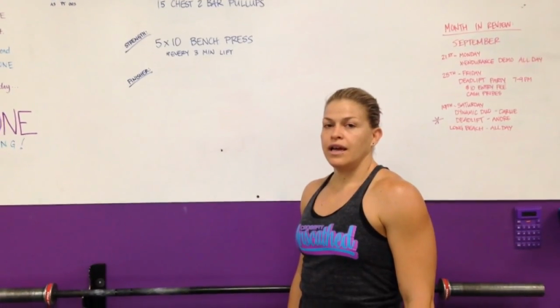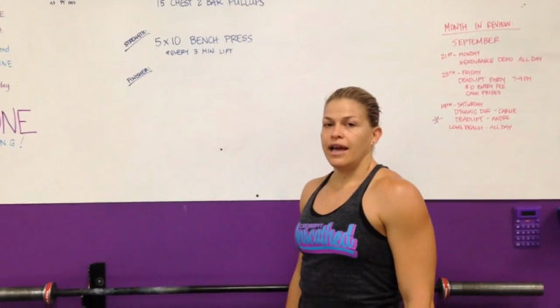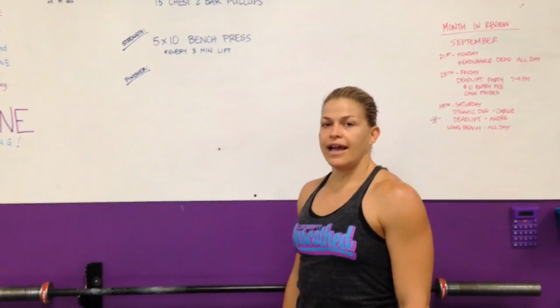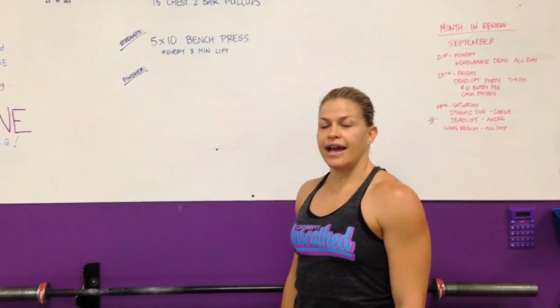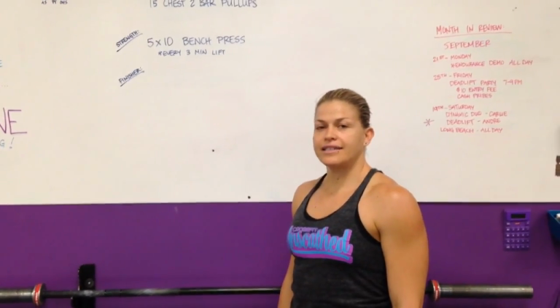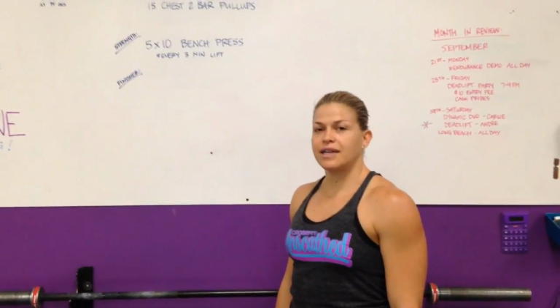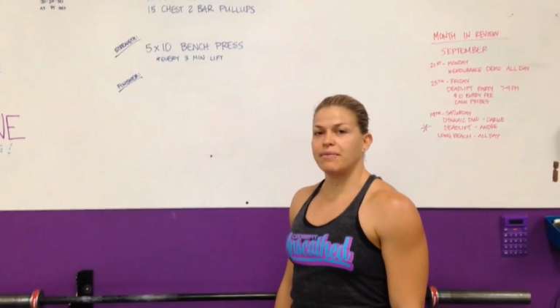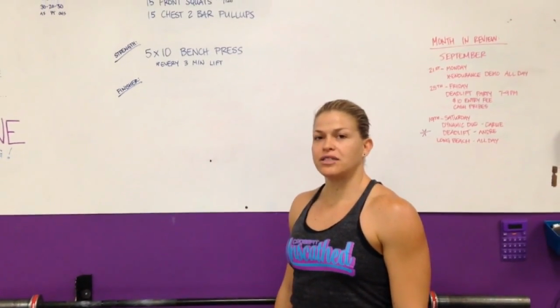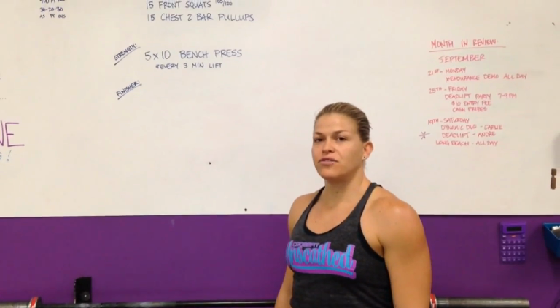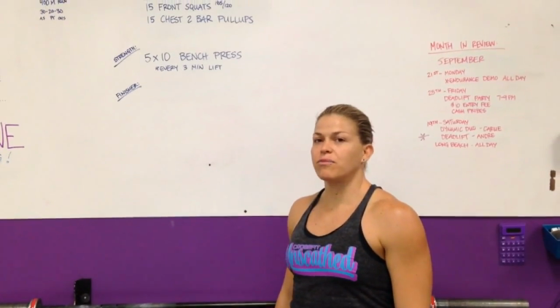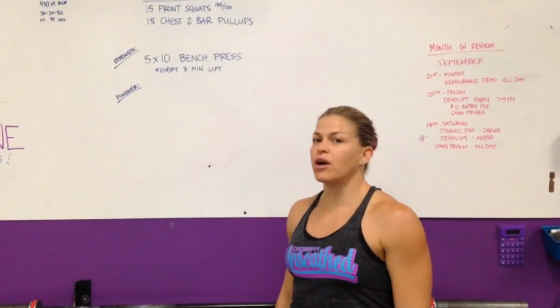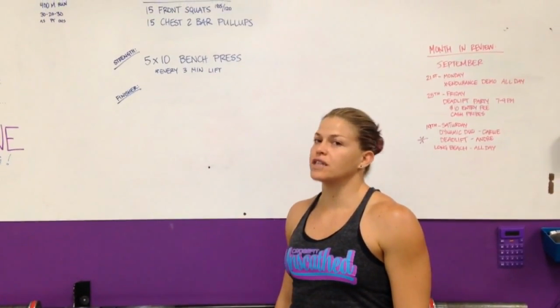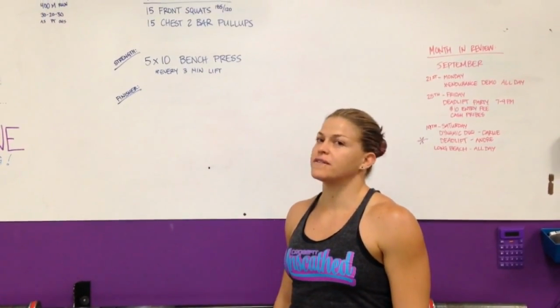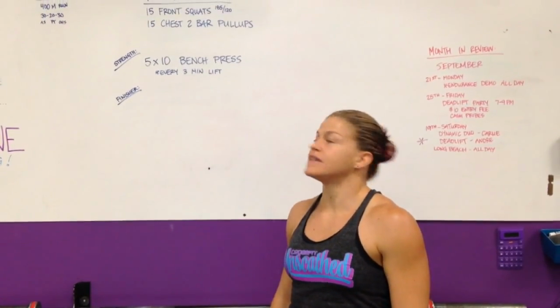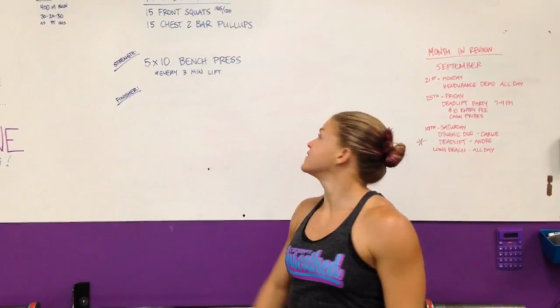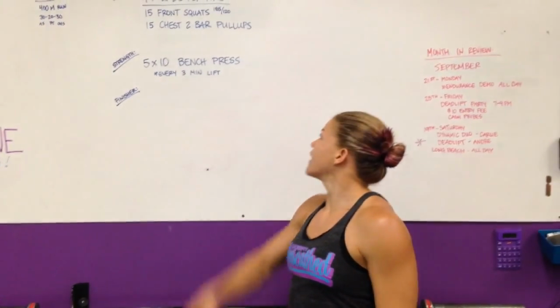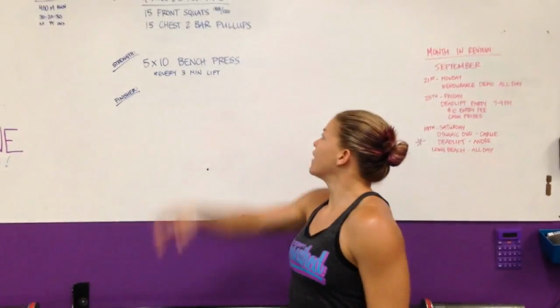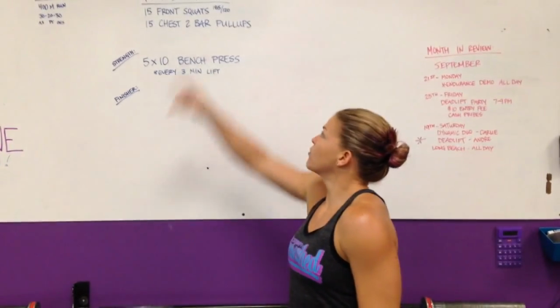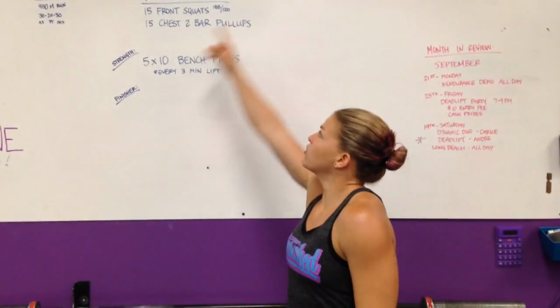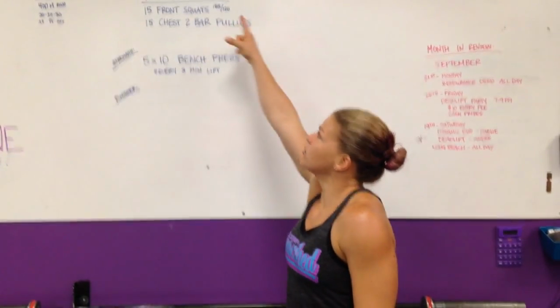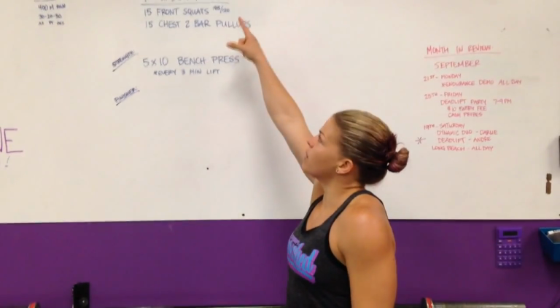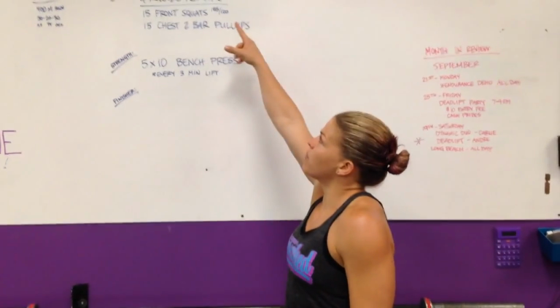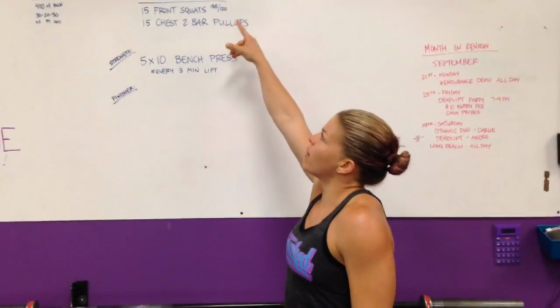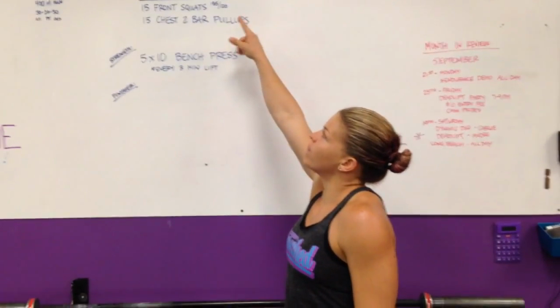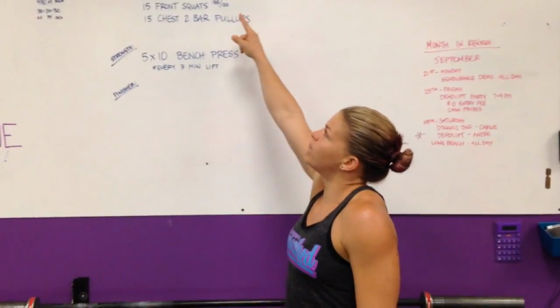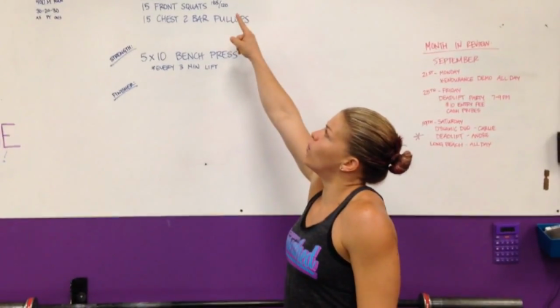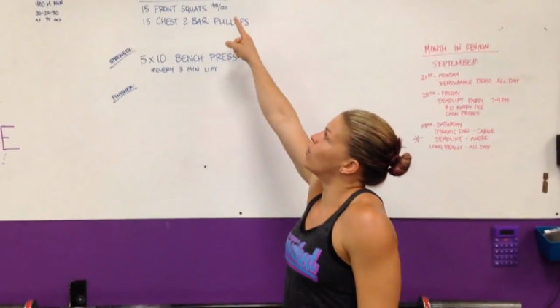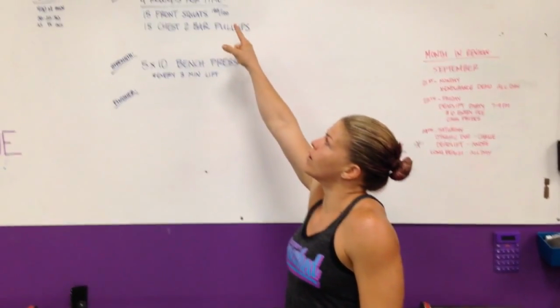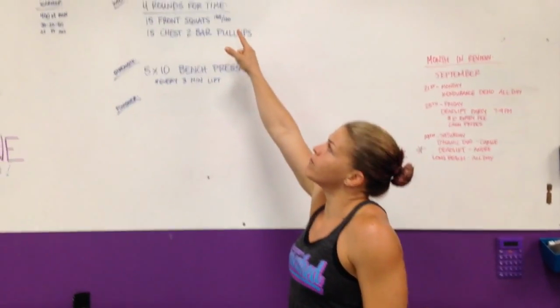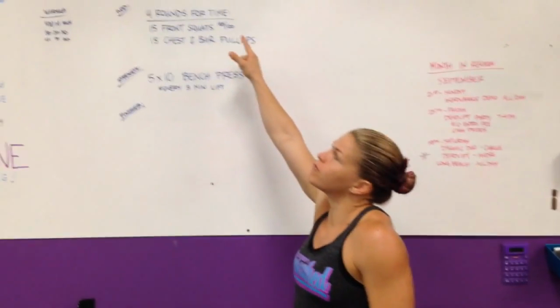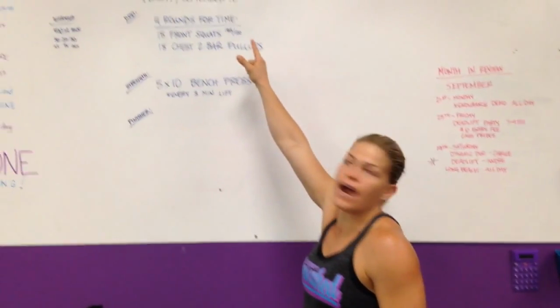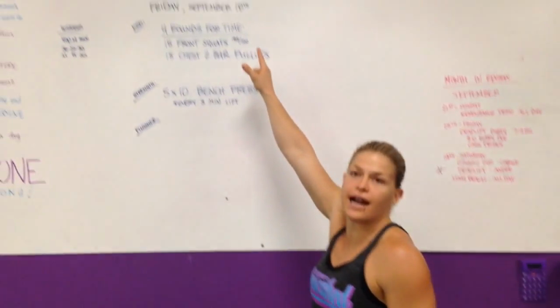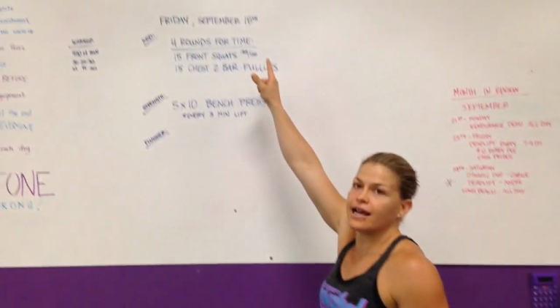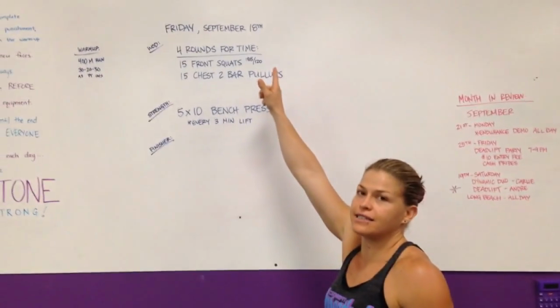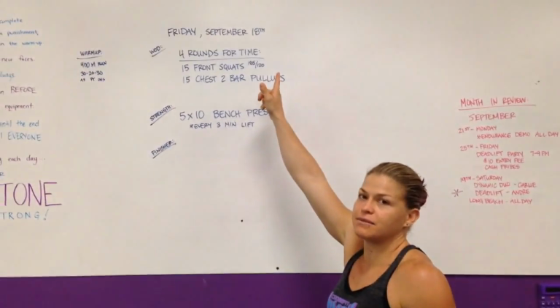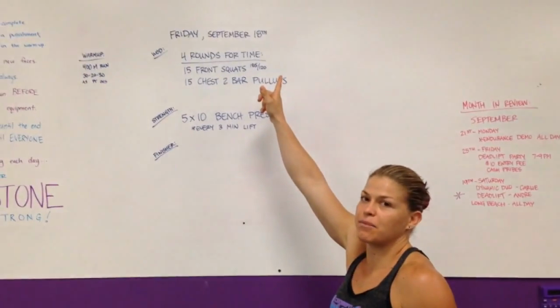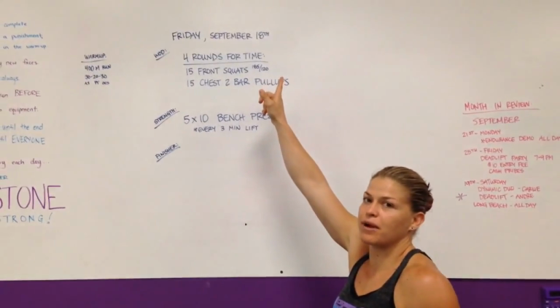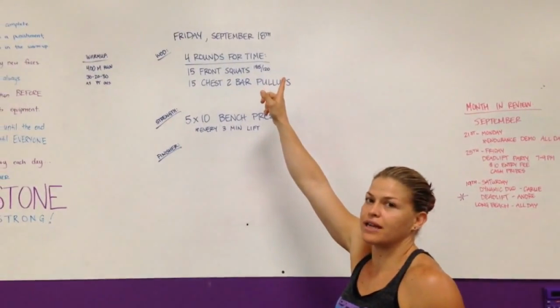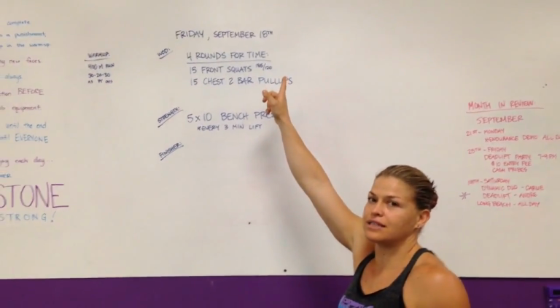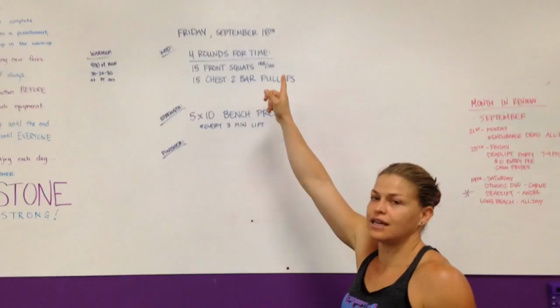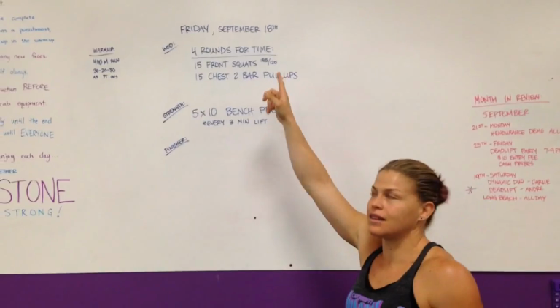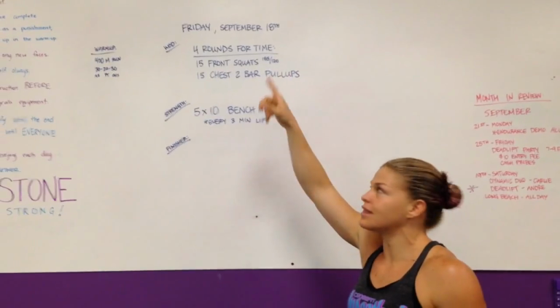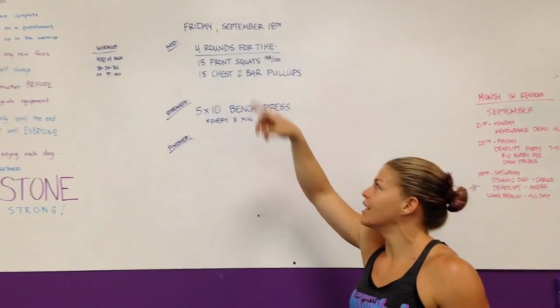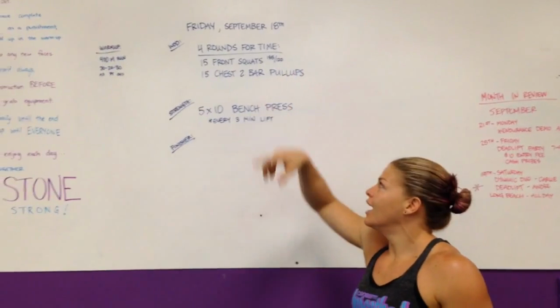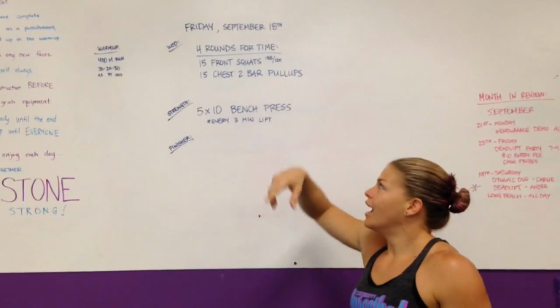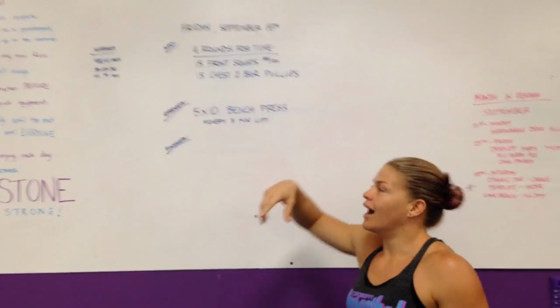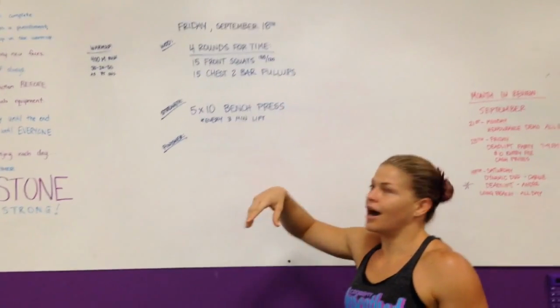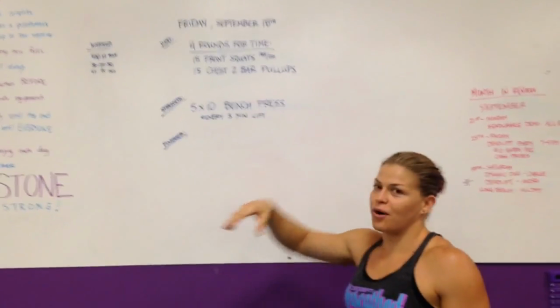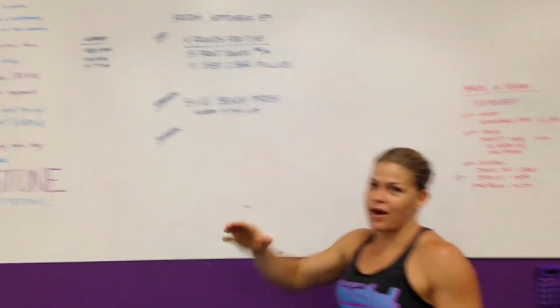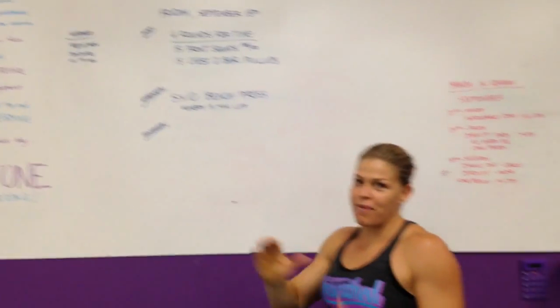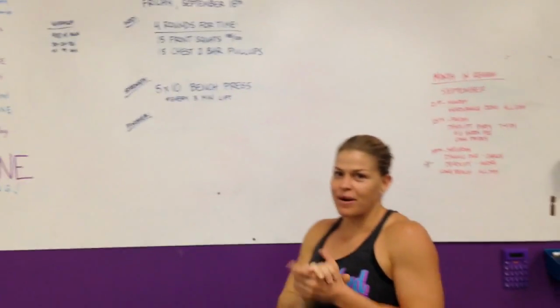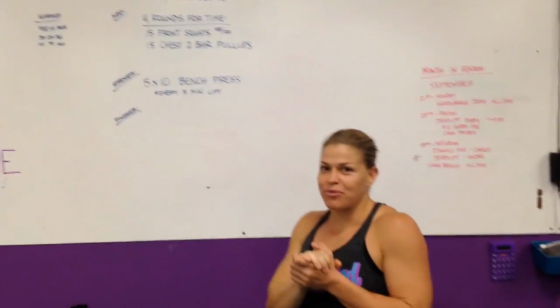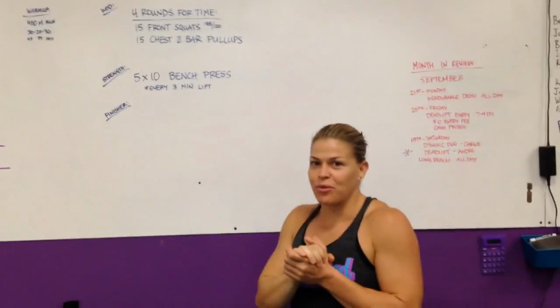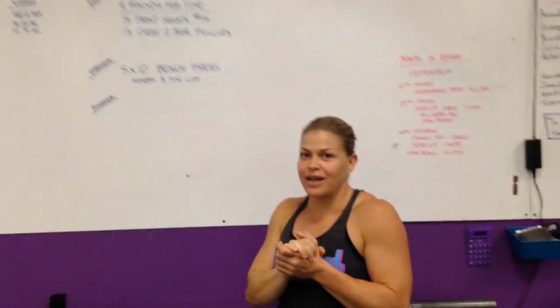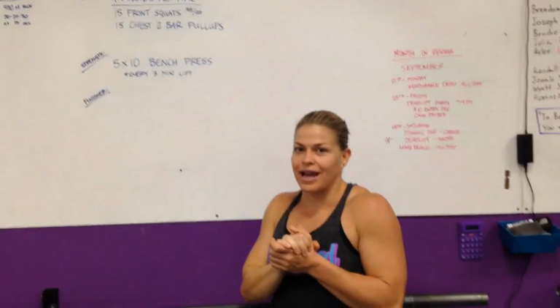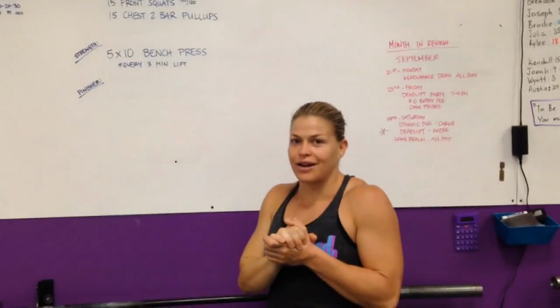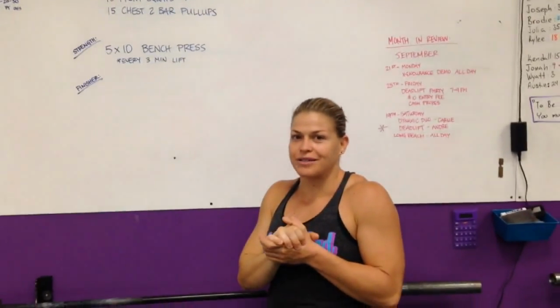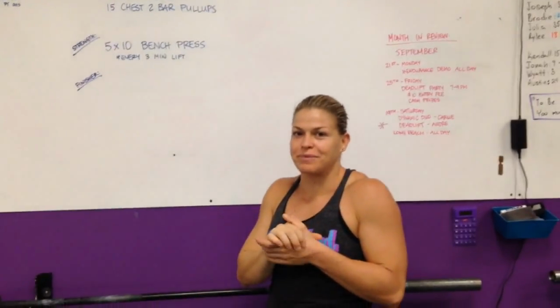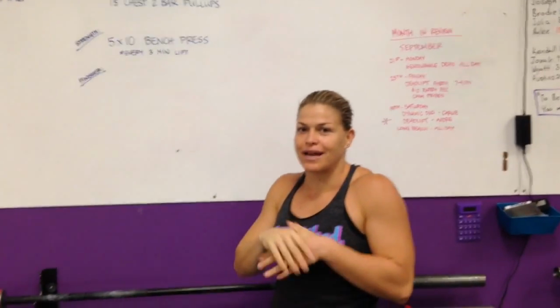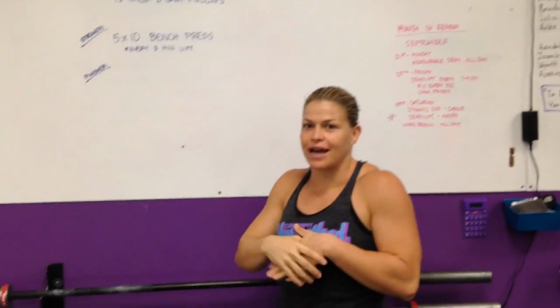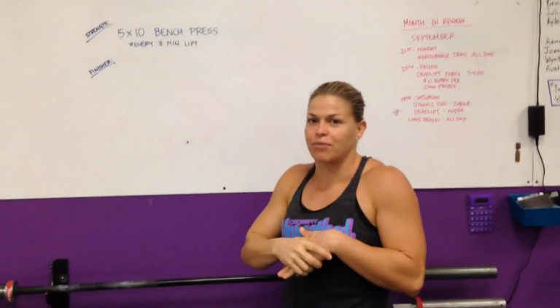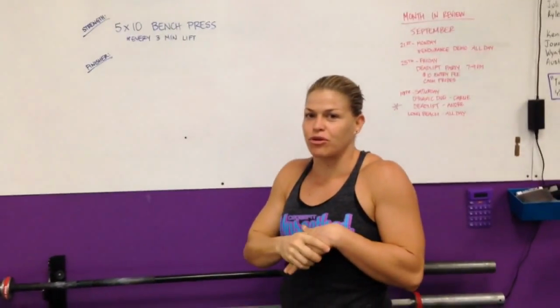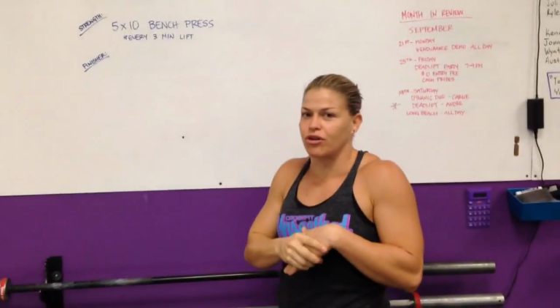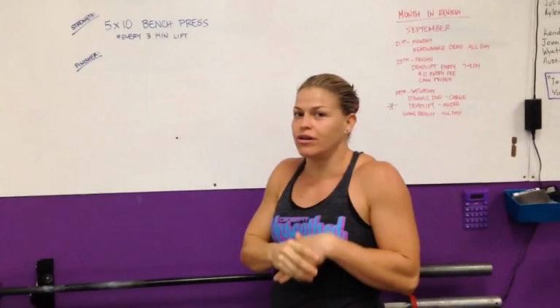Hey guys, Kevin Patrick from CrossFit Unscathed. We're doing the rep prep for Friday, September 18th, wrapping up the week. I know it's been kind of brutal.